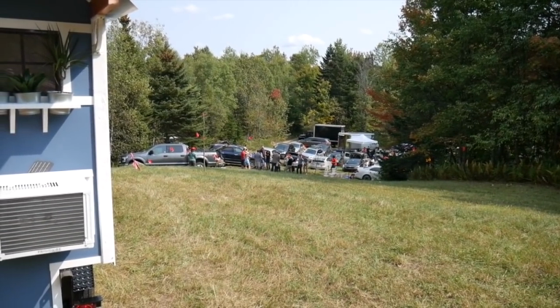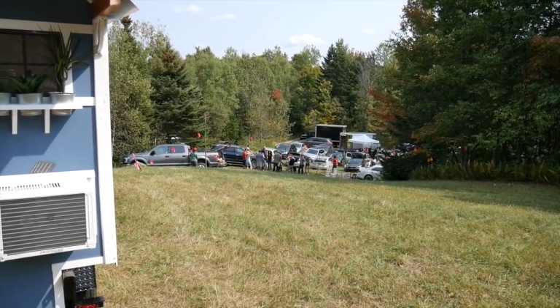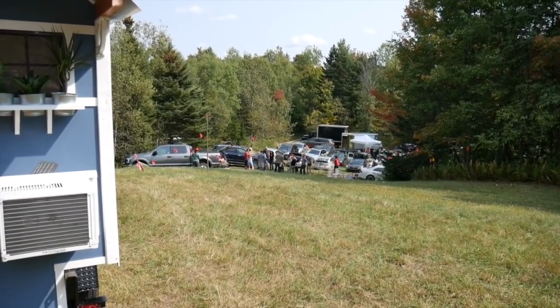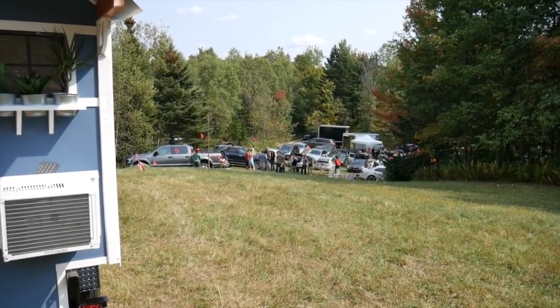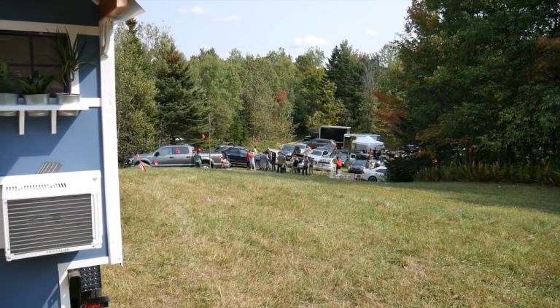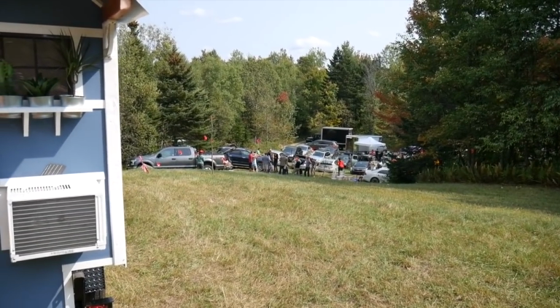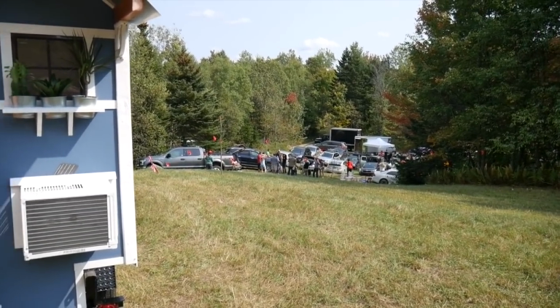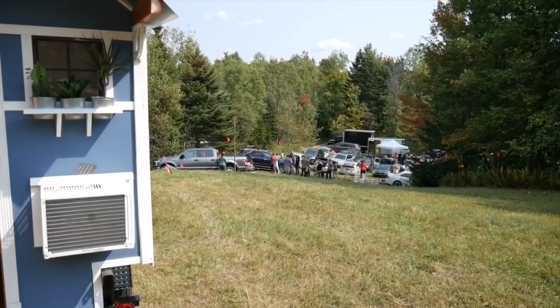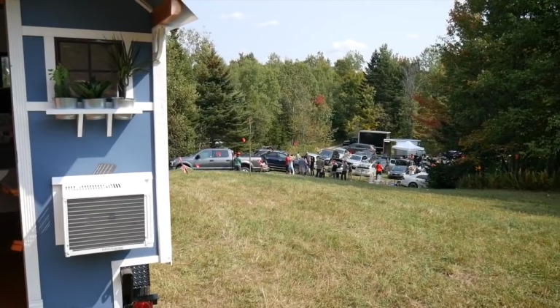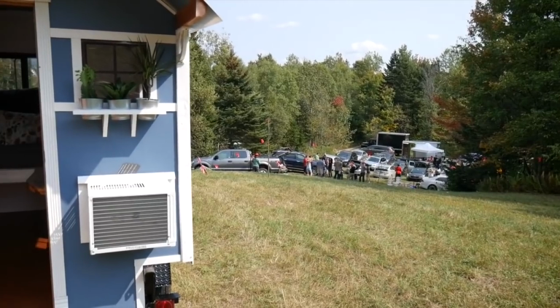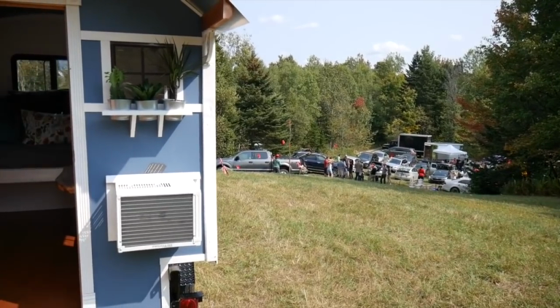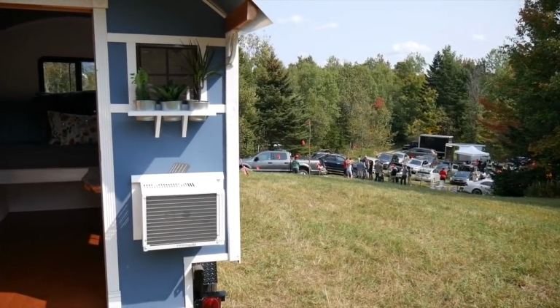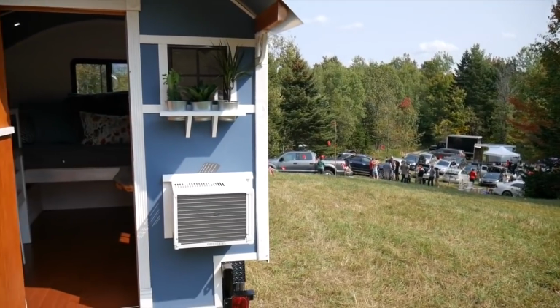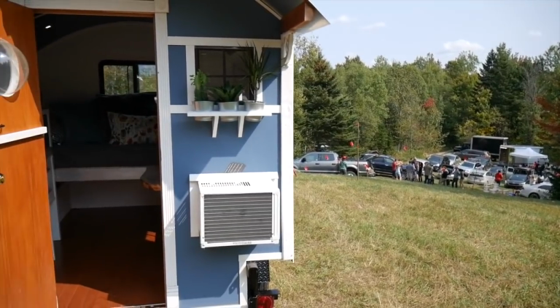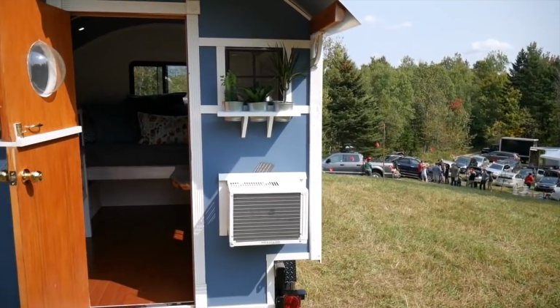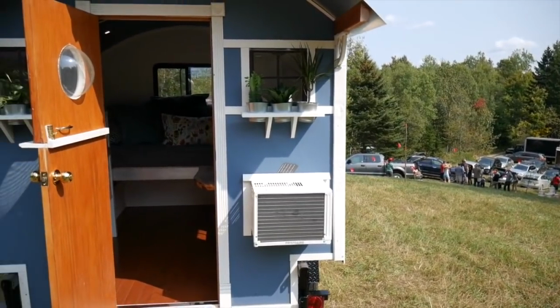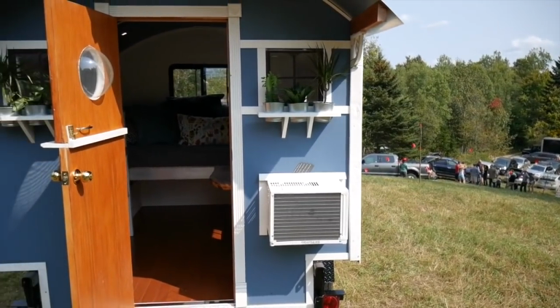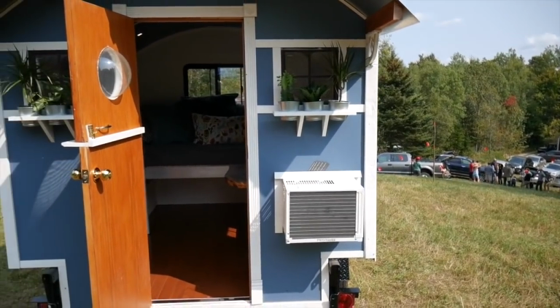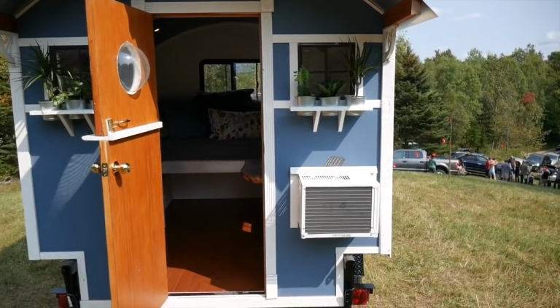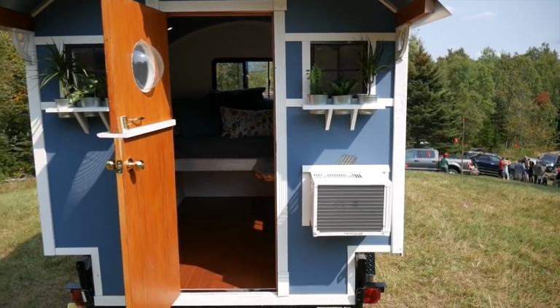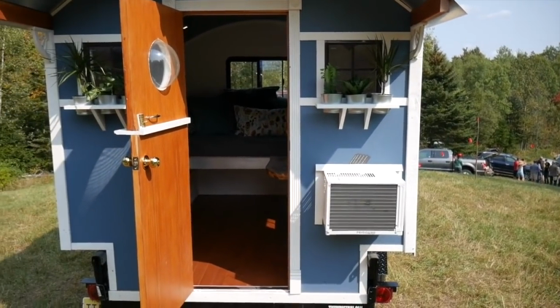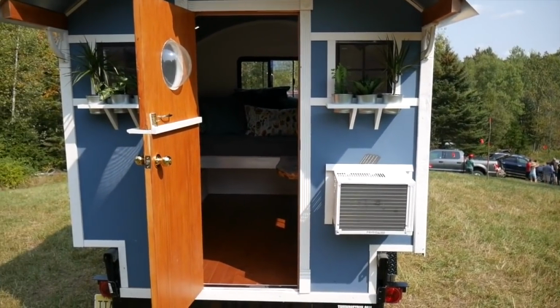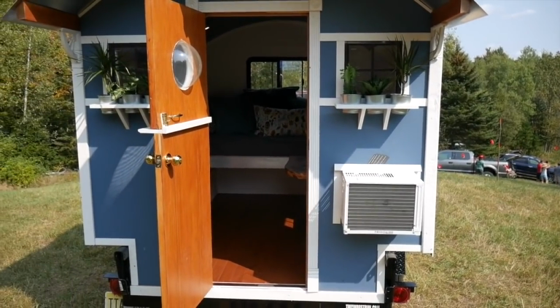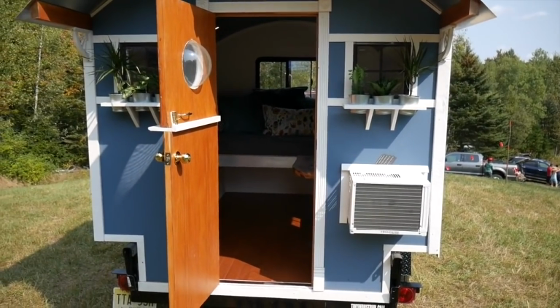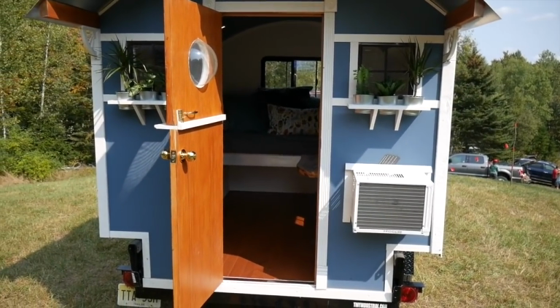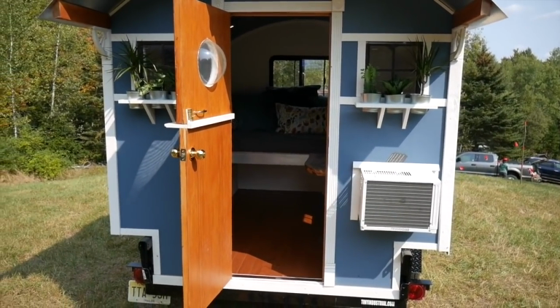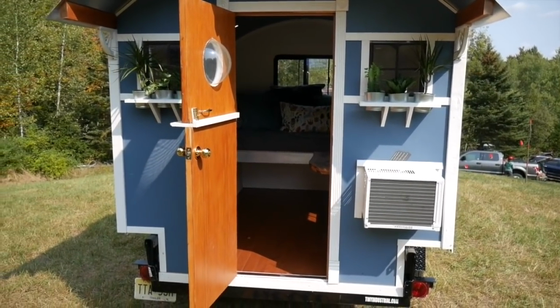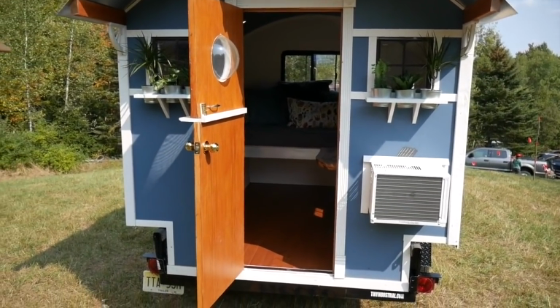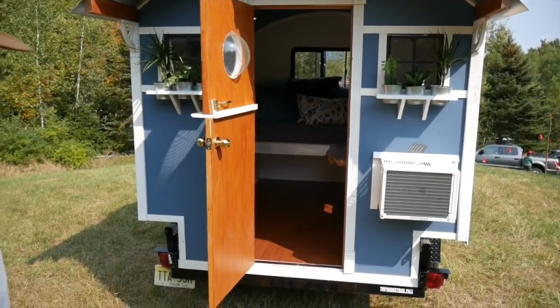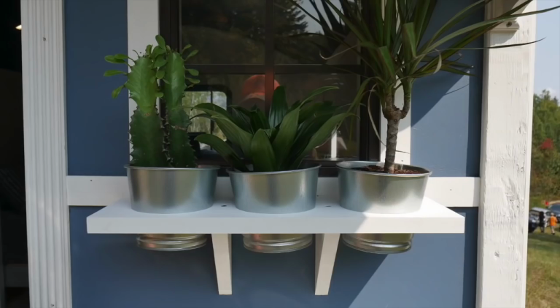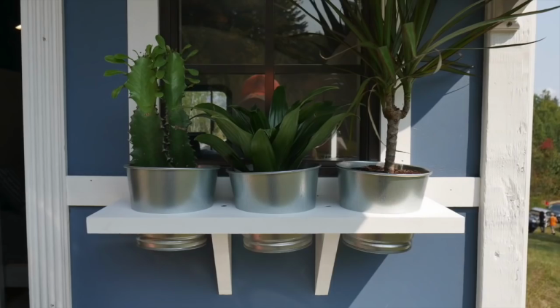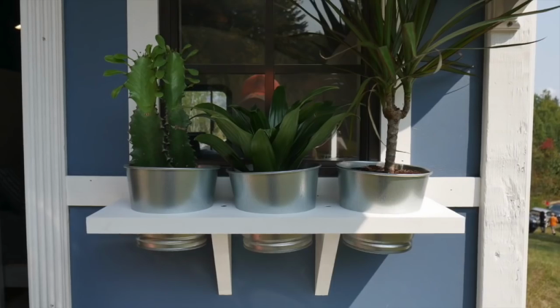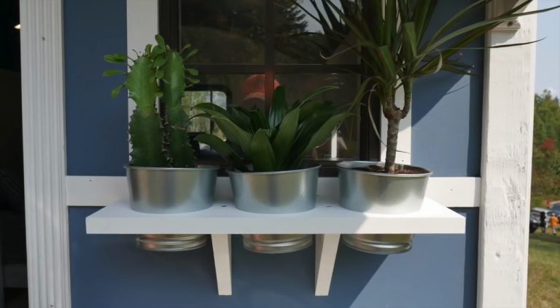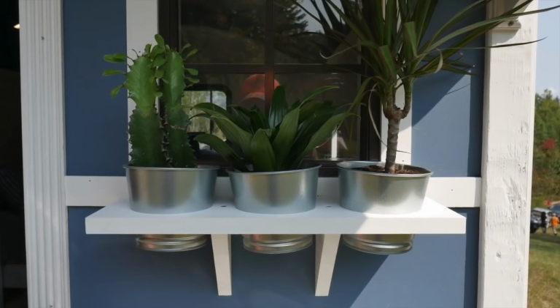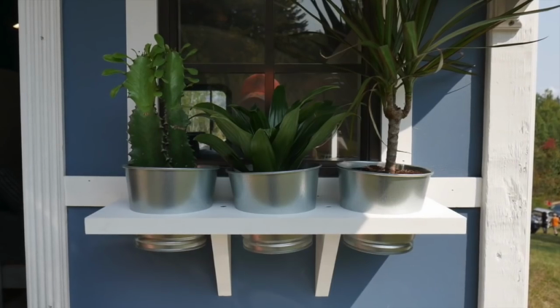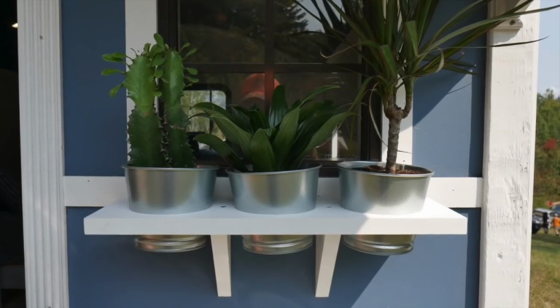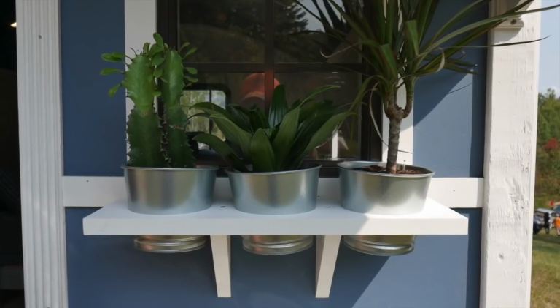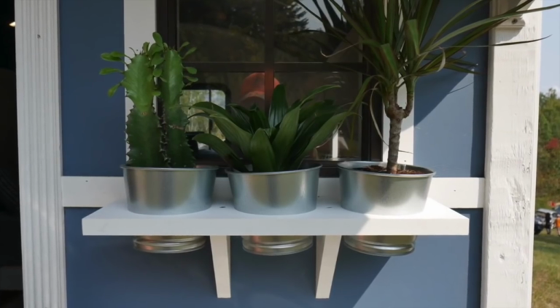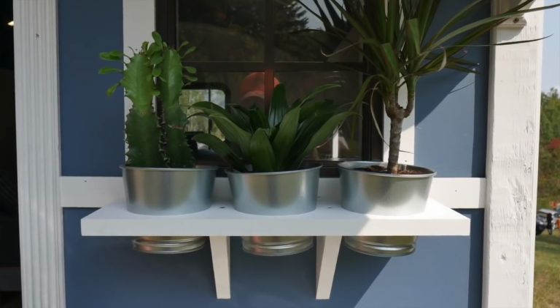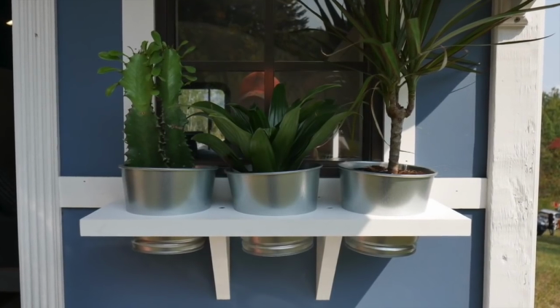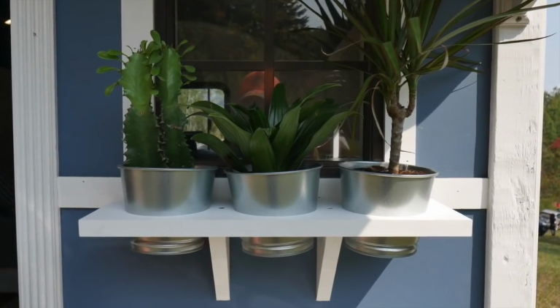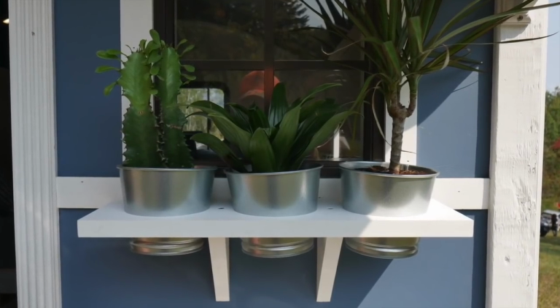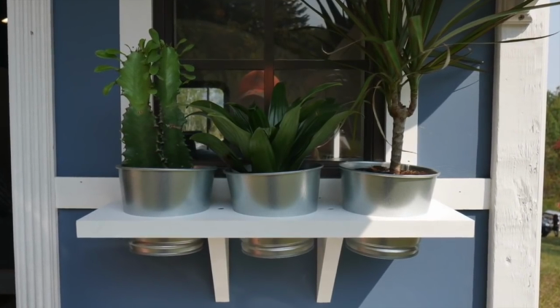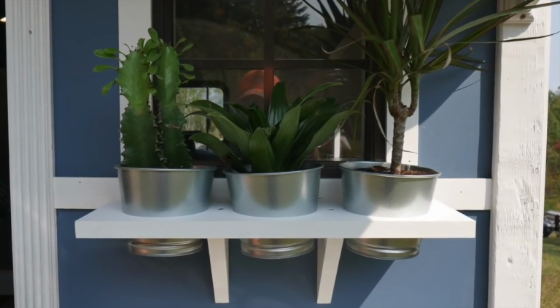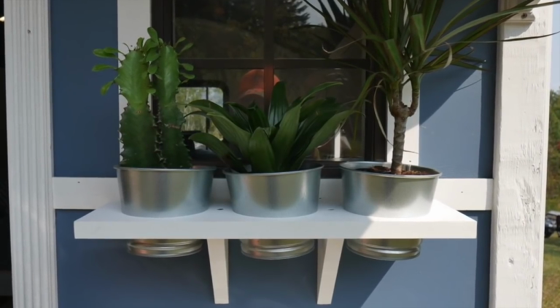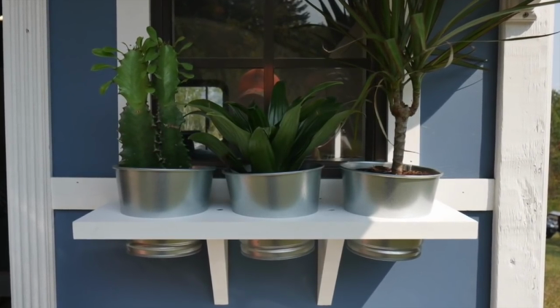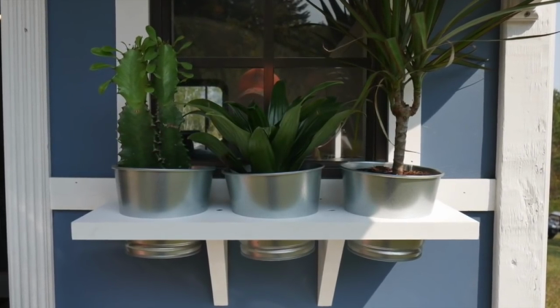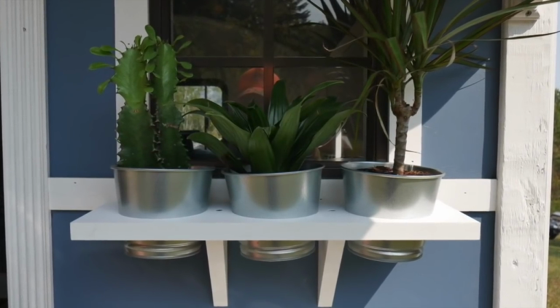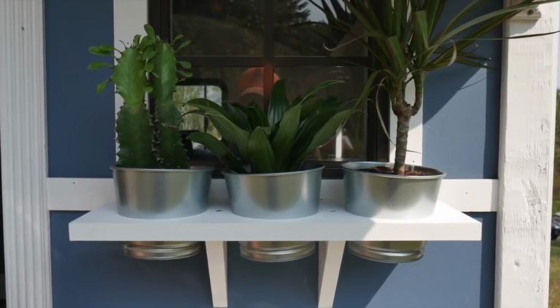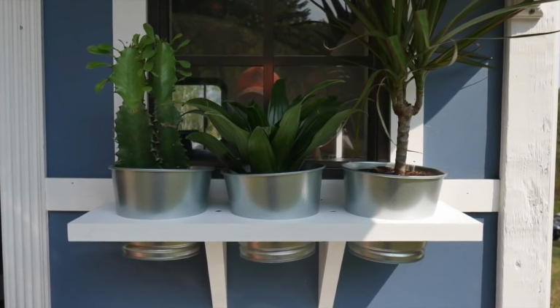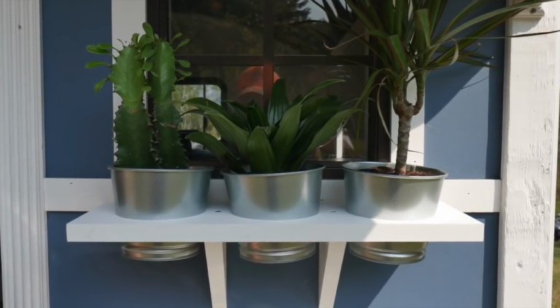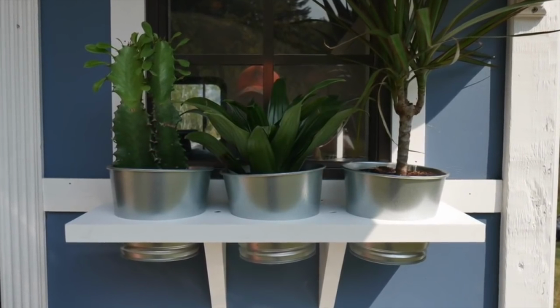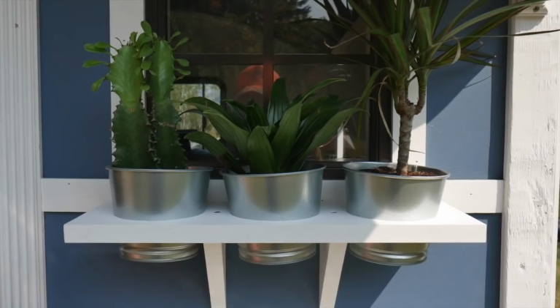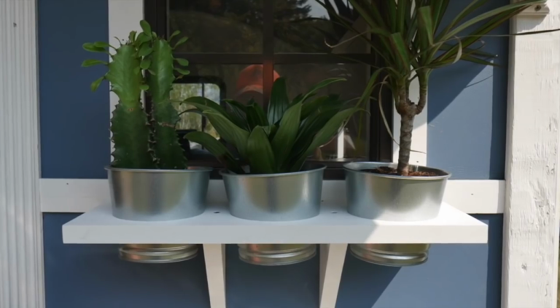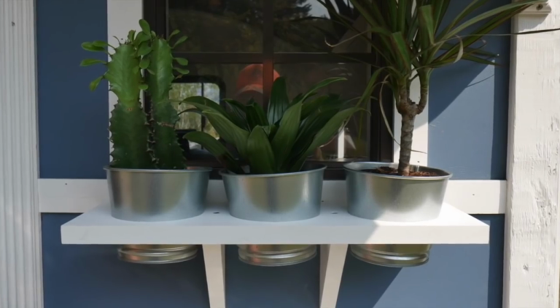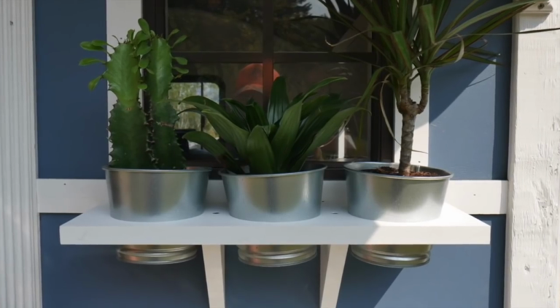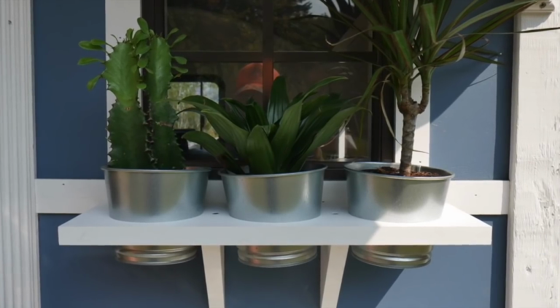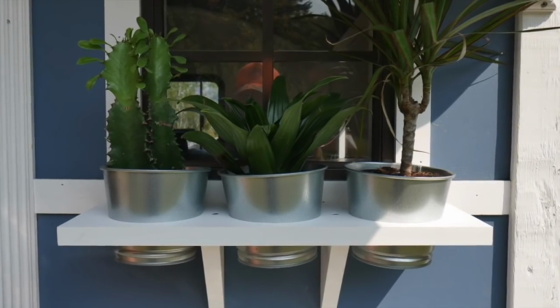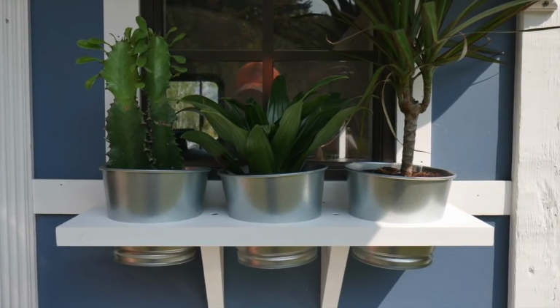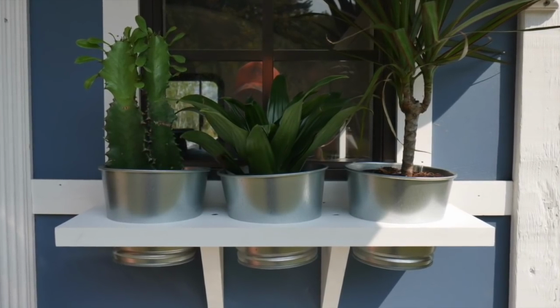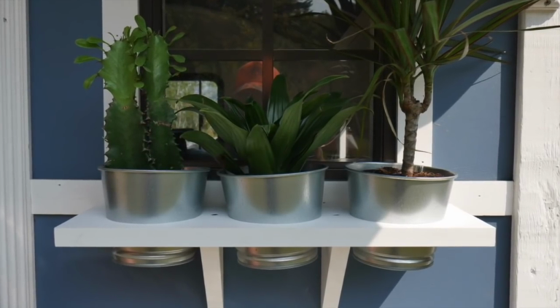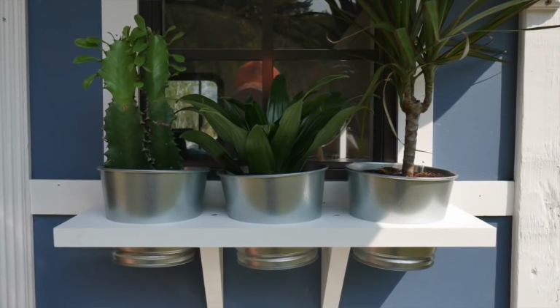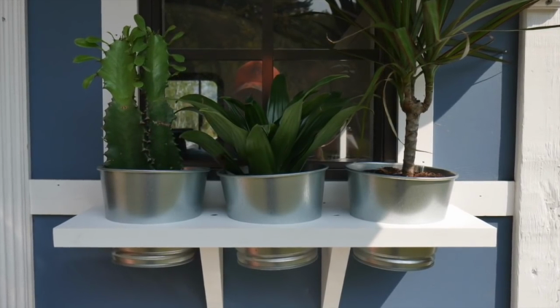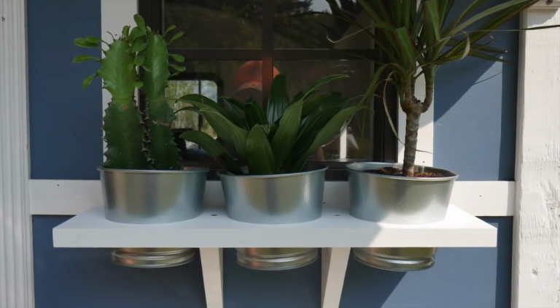Tell us about some of the facets of this. I see AC, I see the cool bubble window. You even got little flower boxes — they spin on them. Let's head inside.